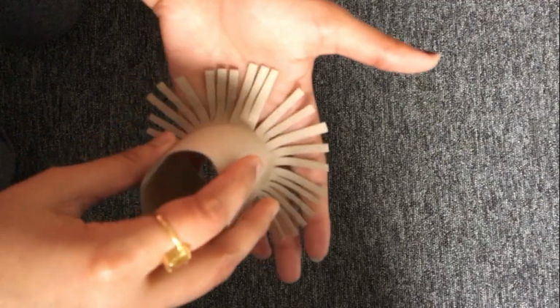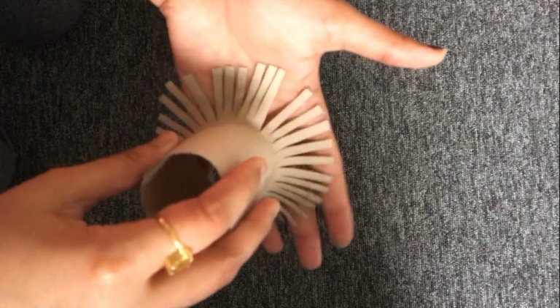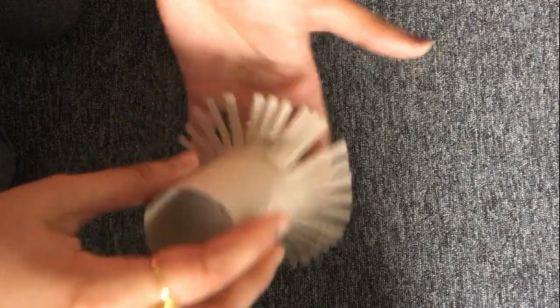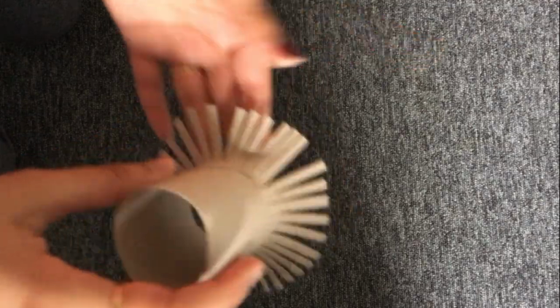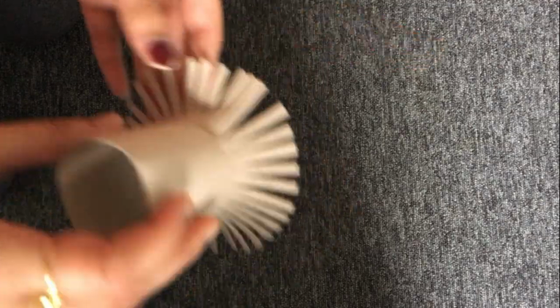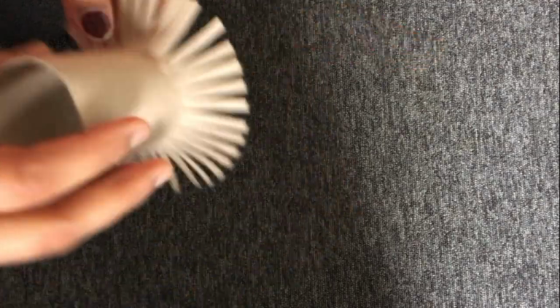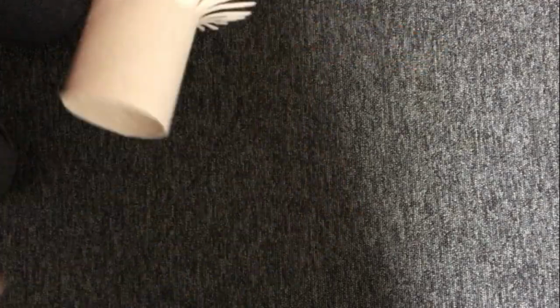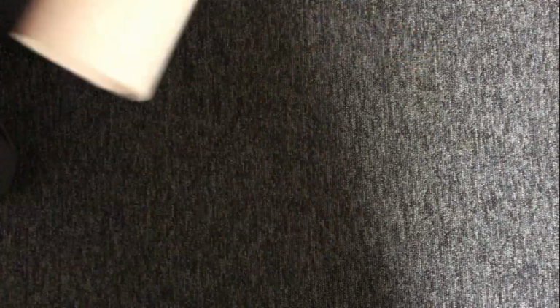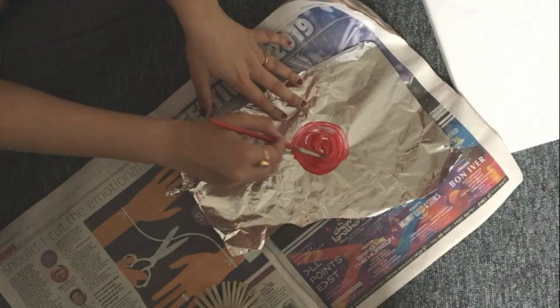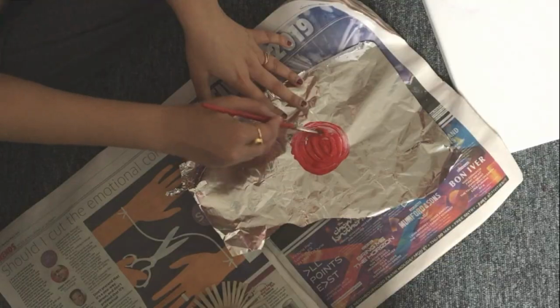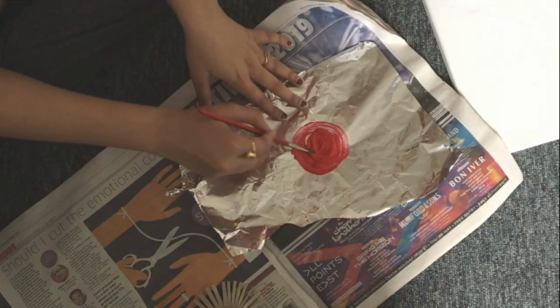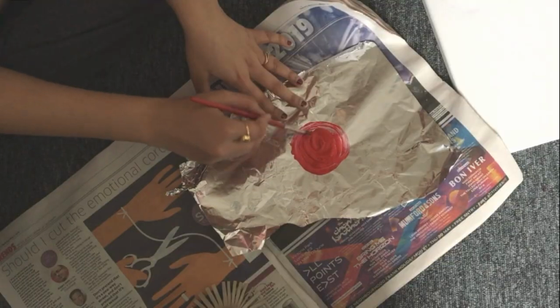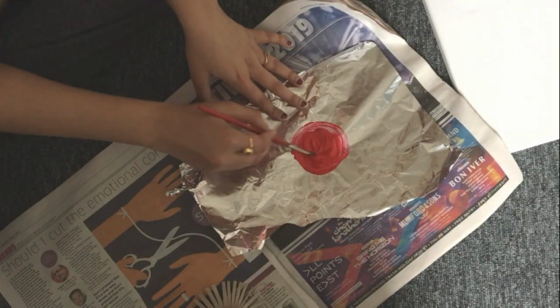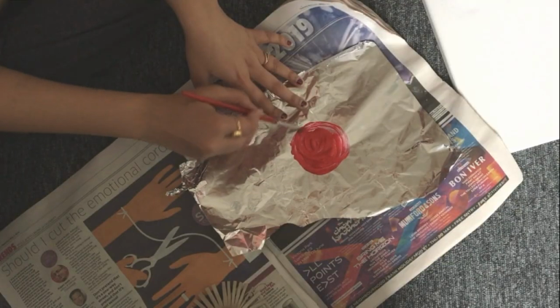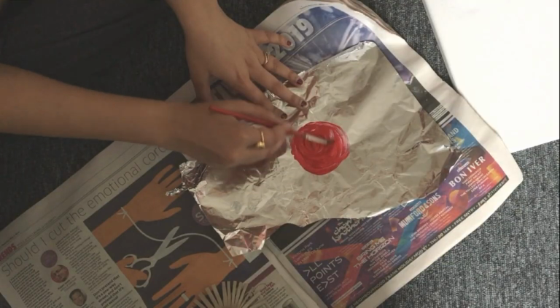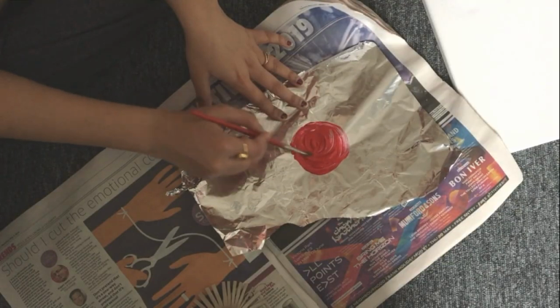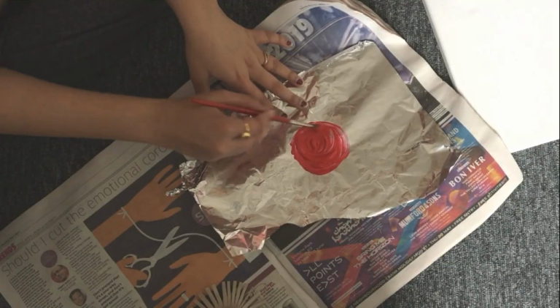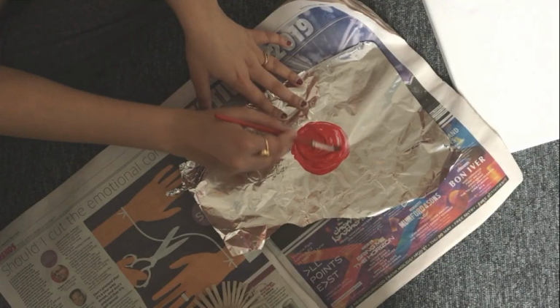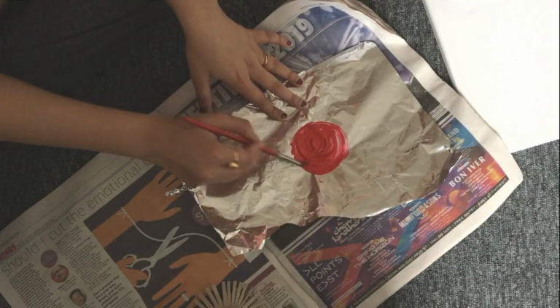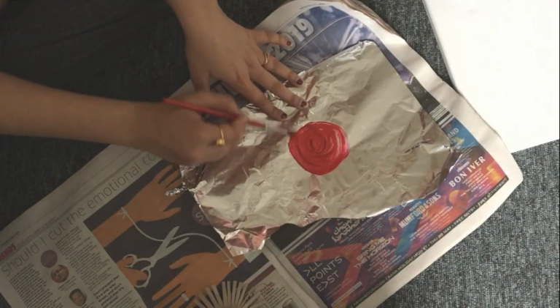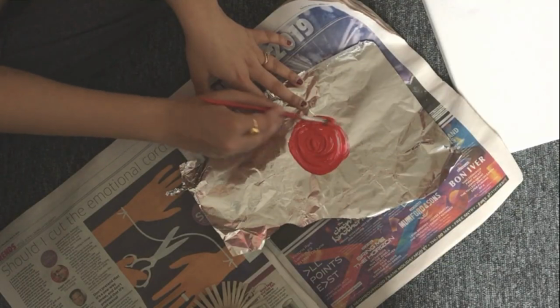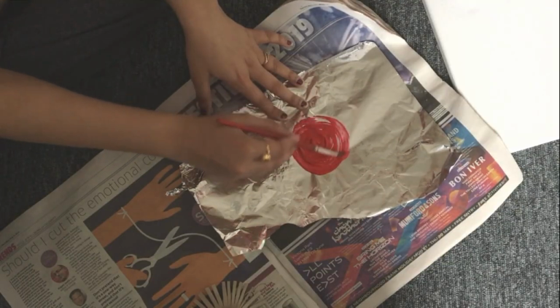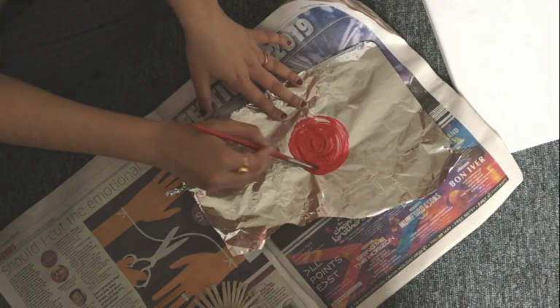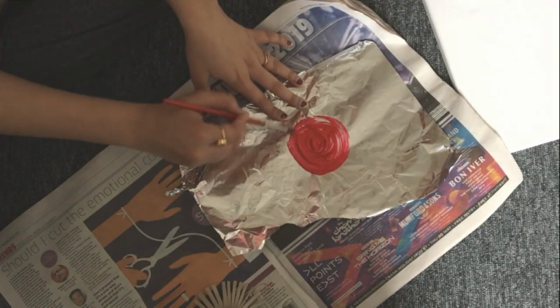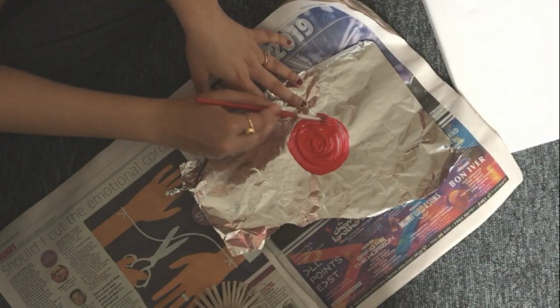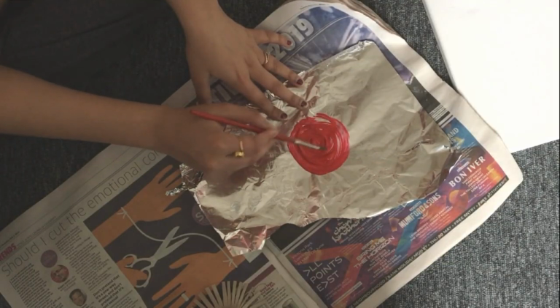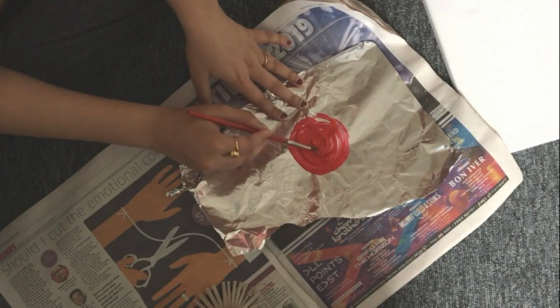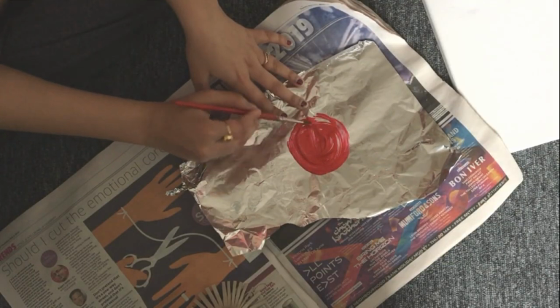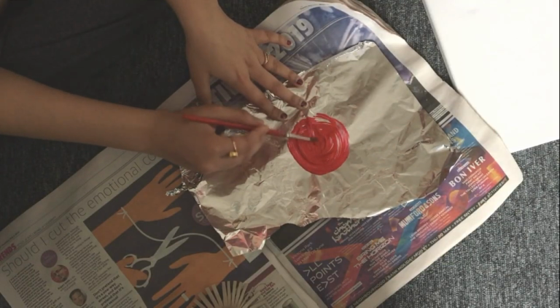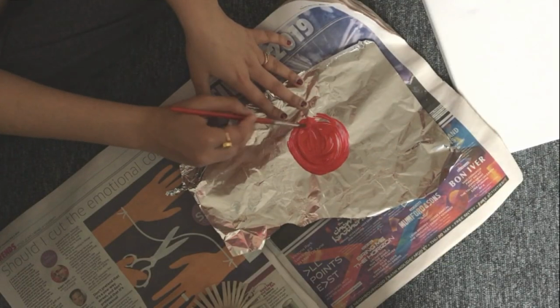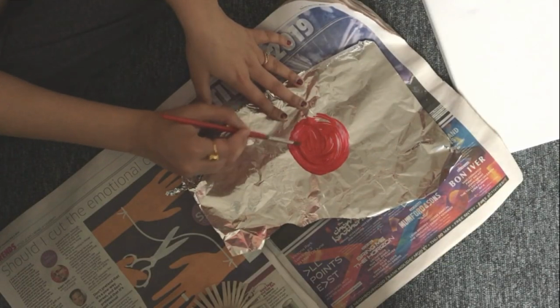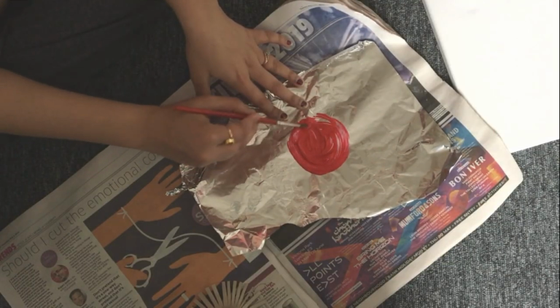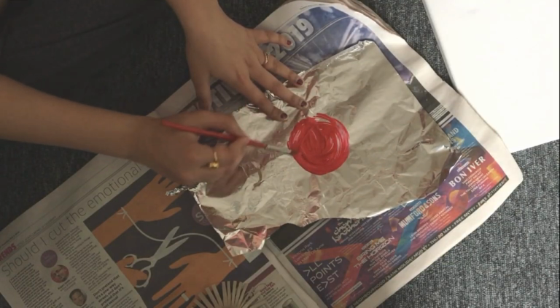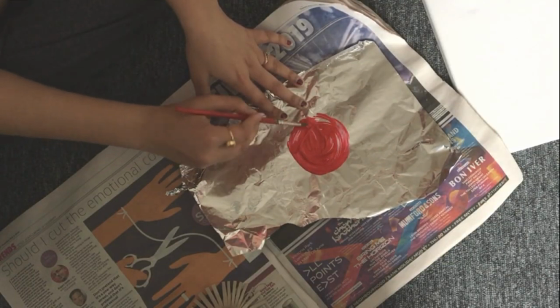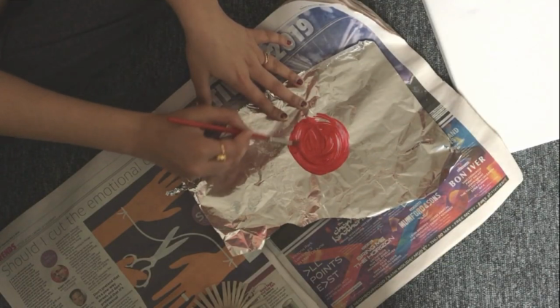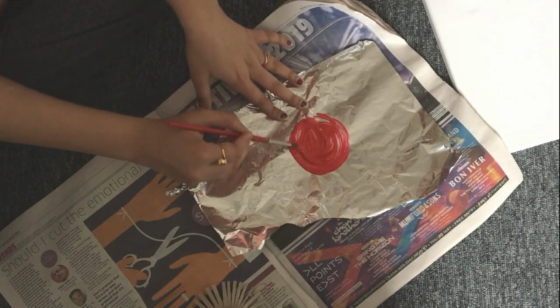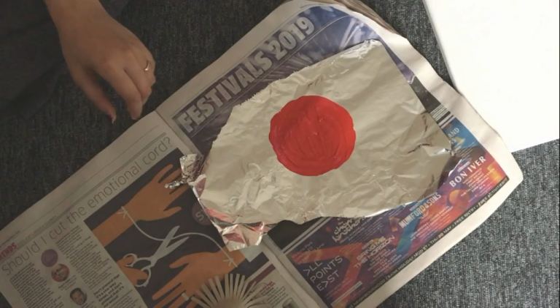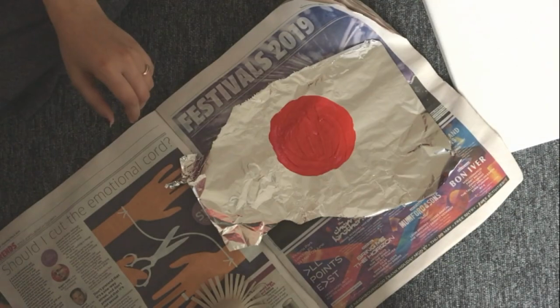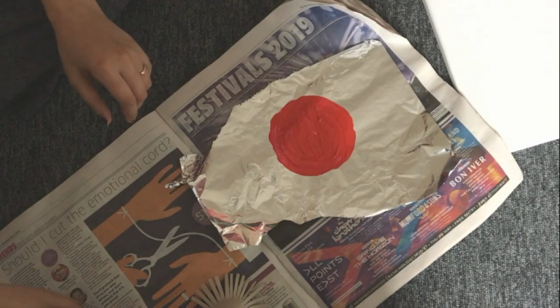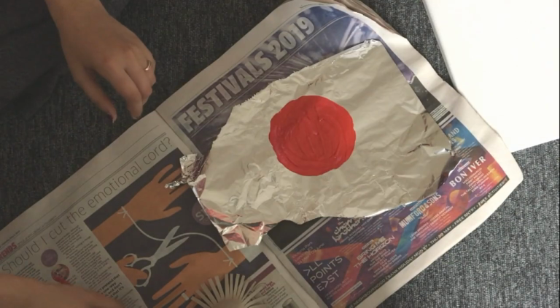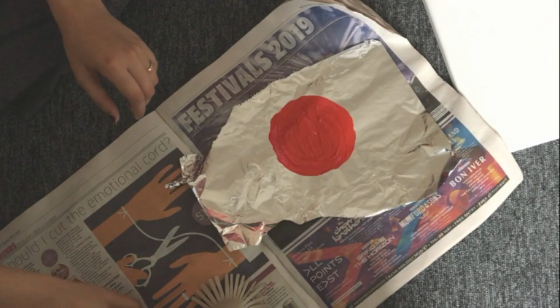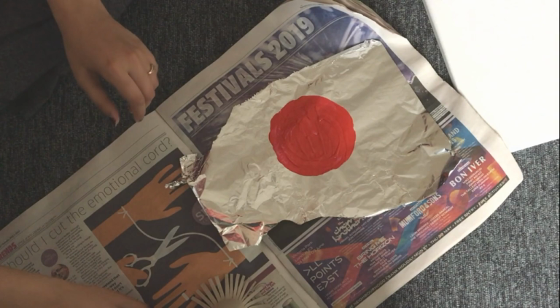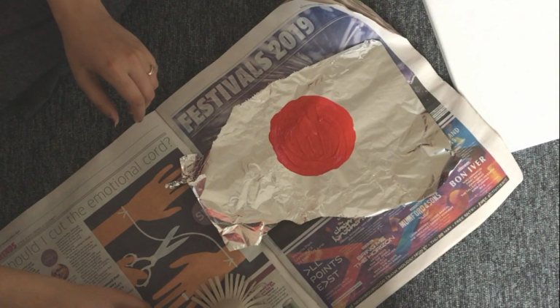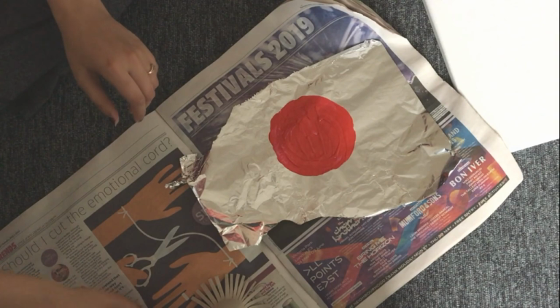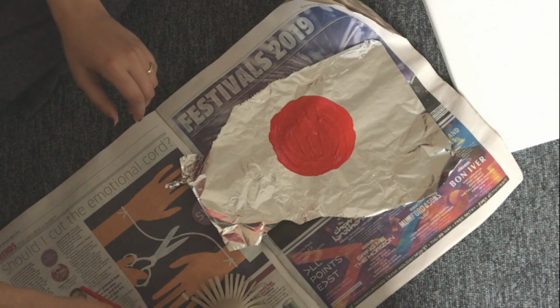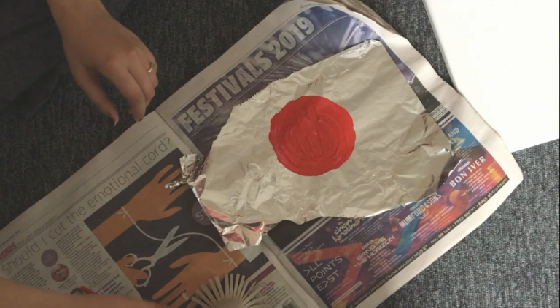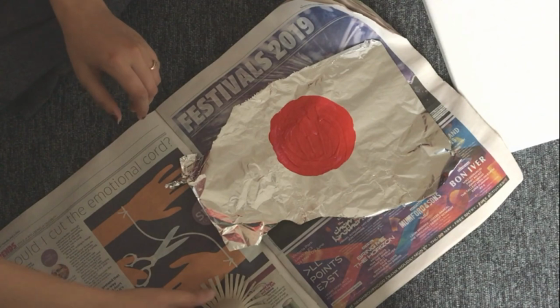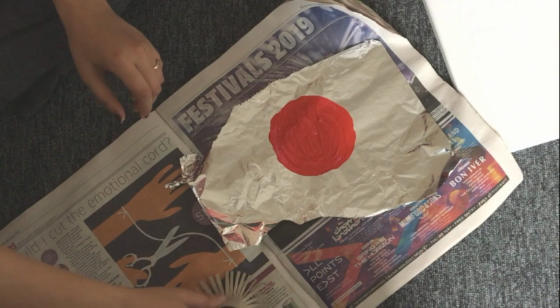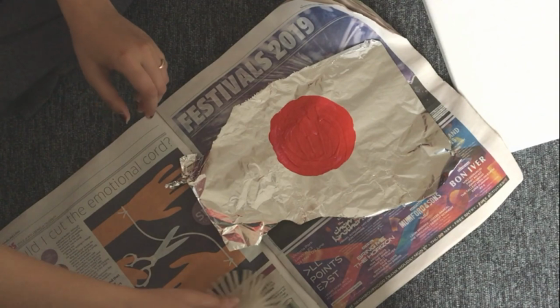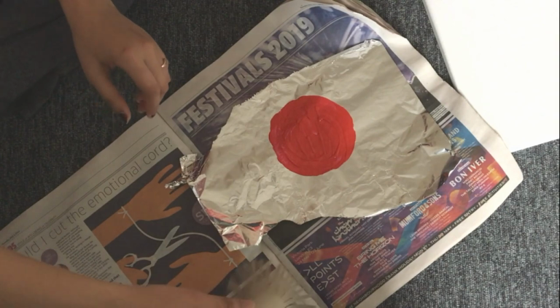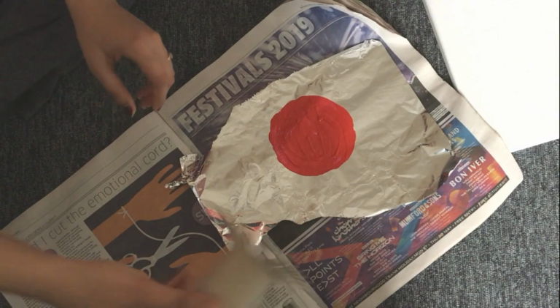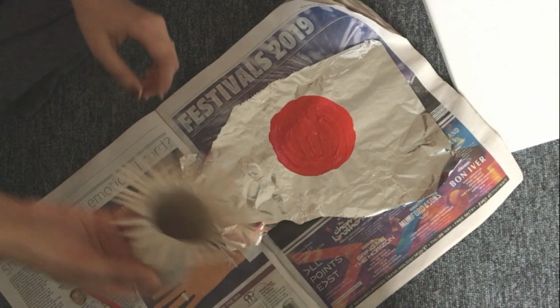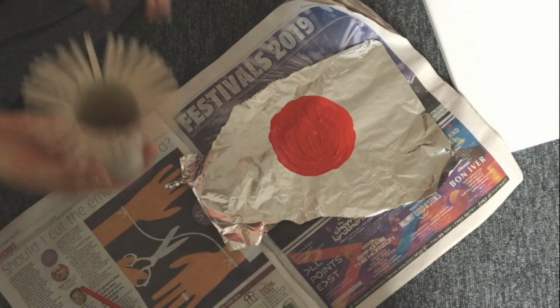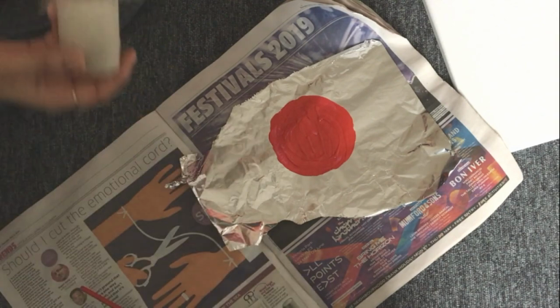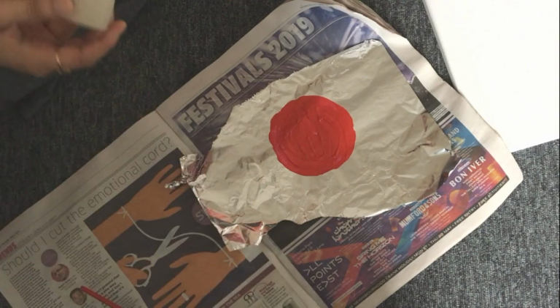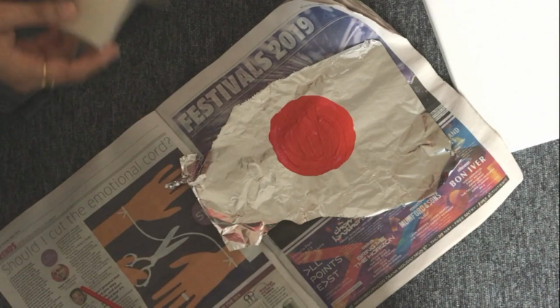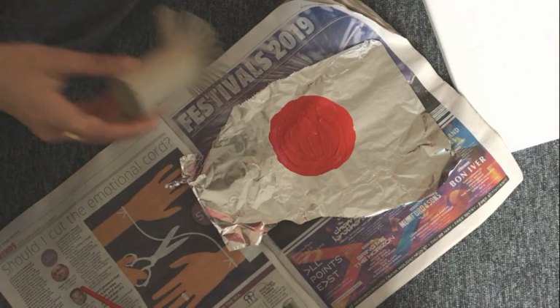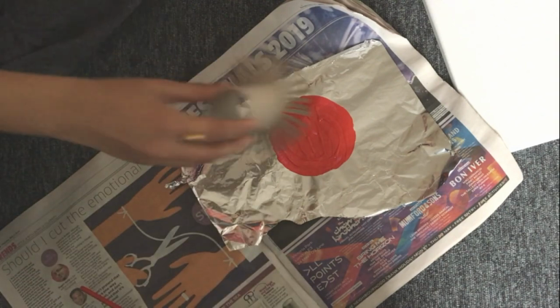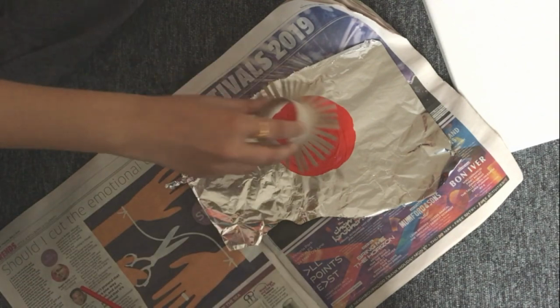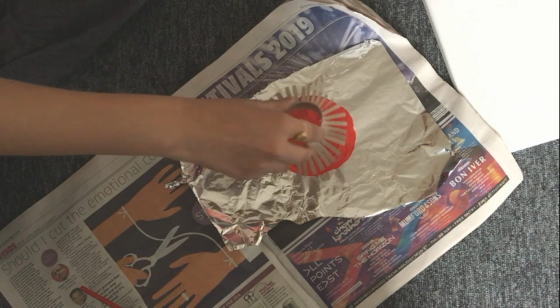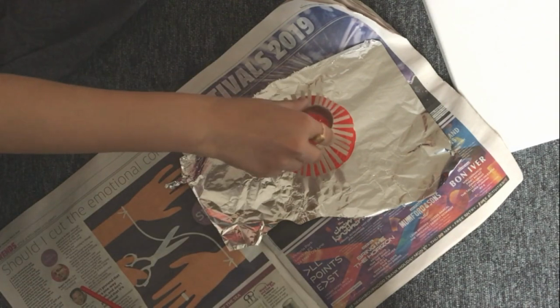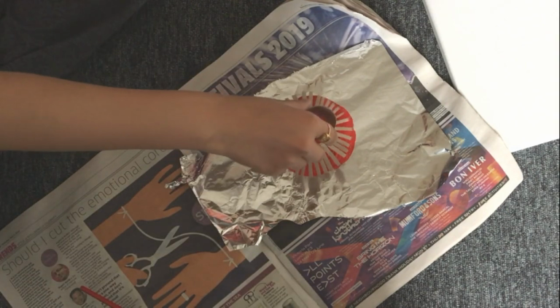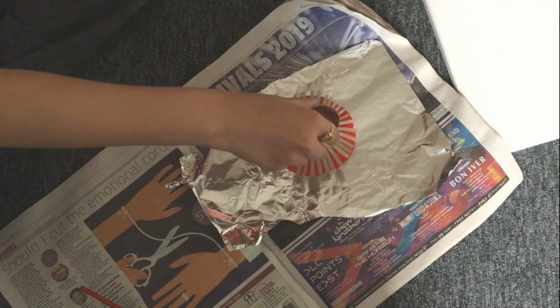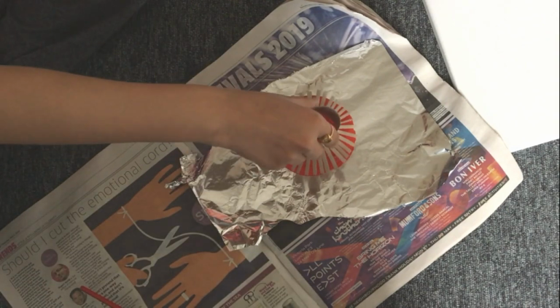Now take some paint on the aluminium foil, dip your flower pattern in it, and just play around with it on your canvas board as shown to create beautiful dandelion prints.